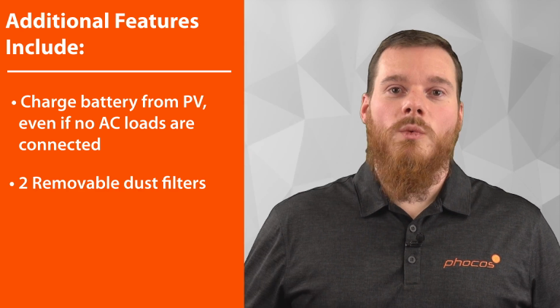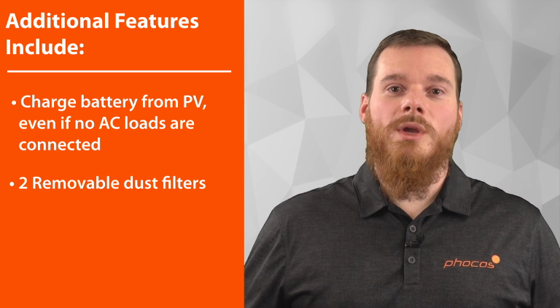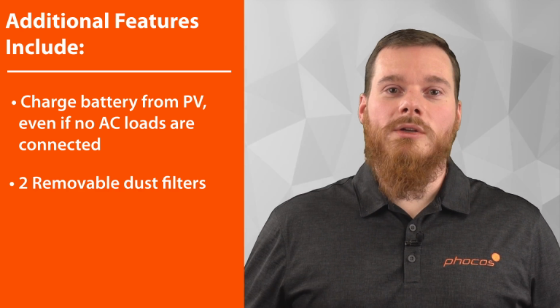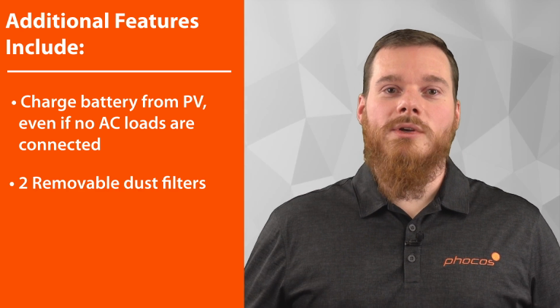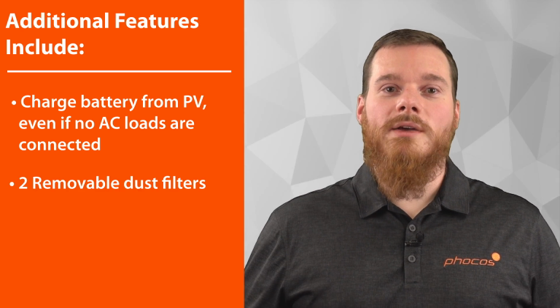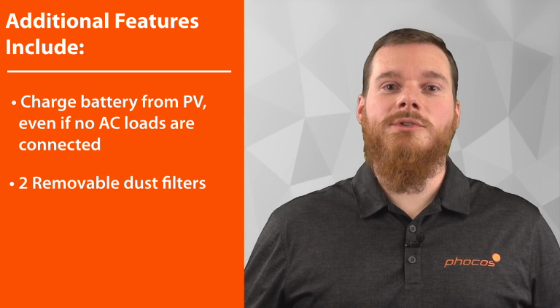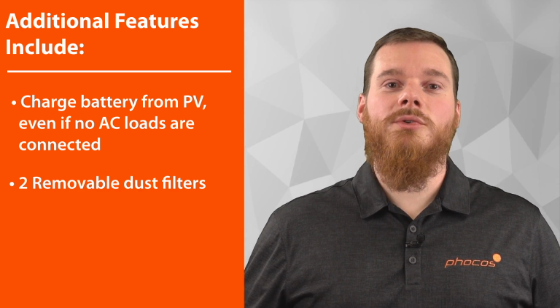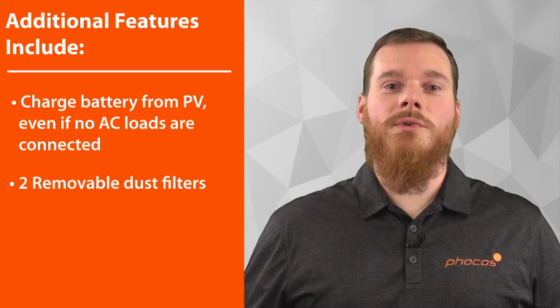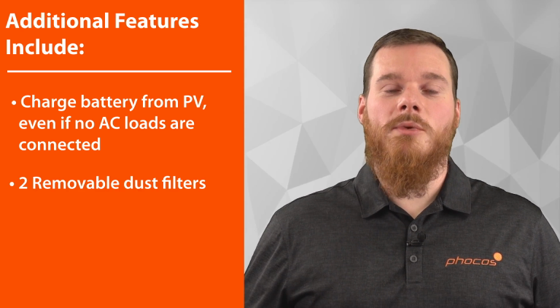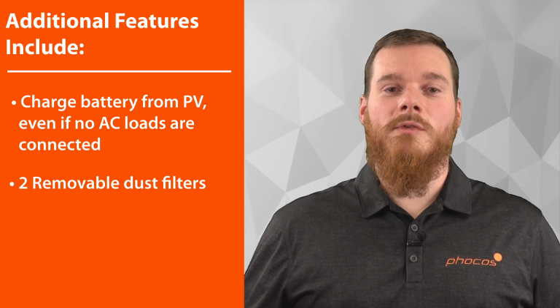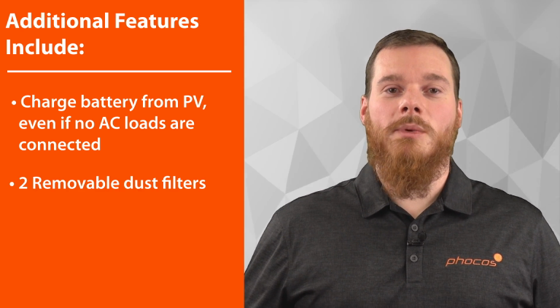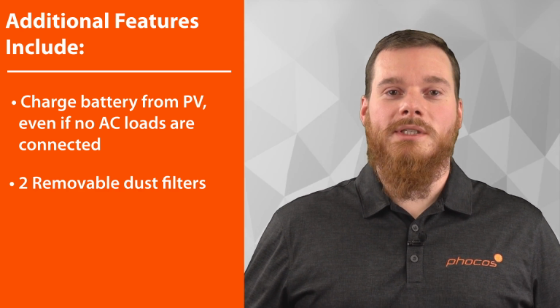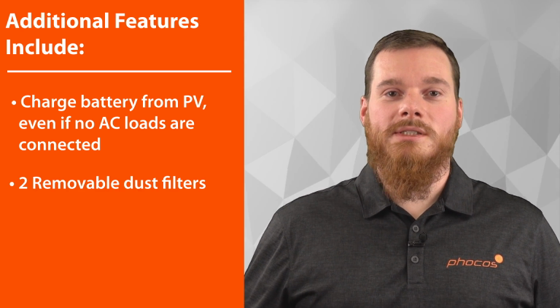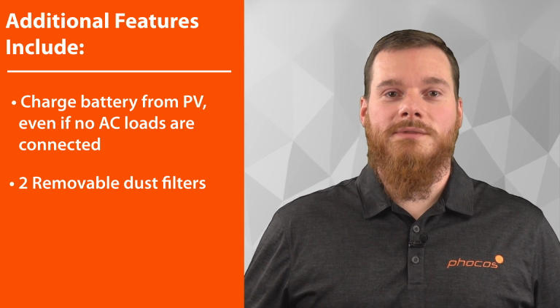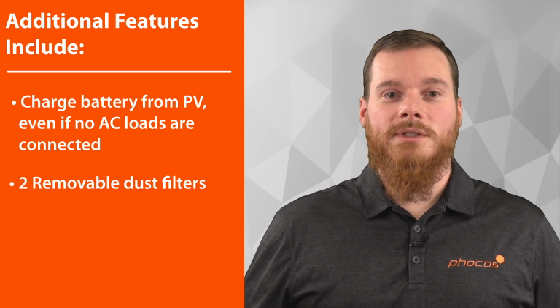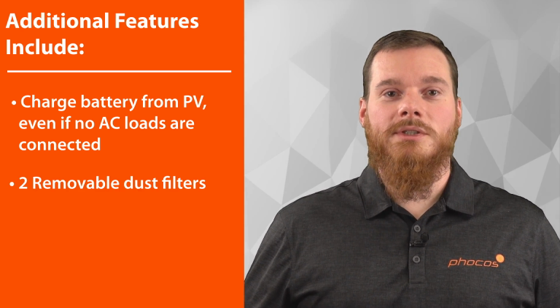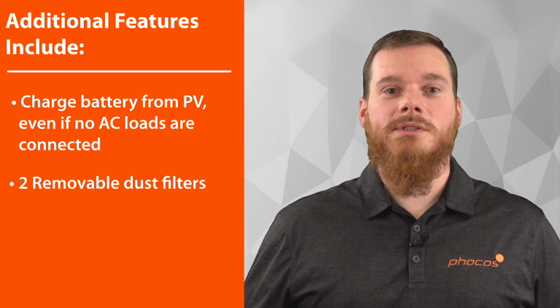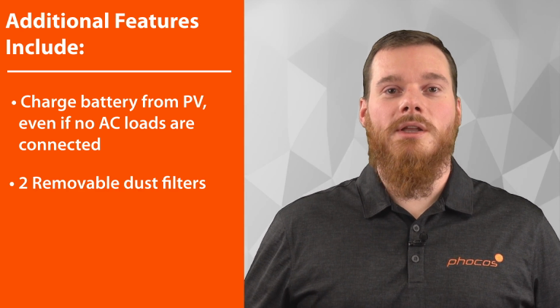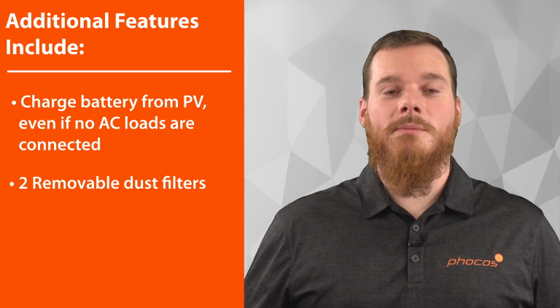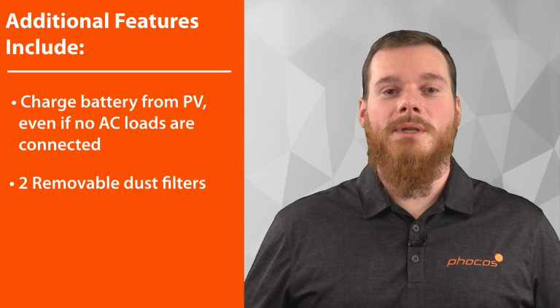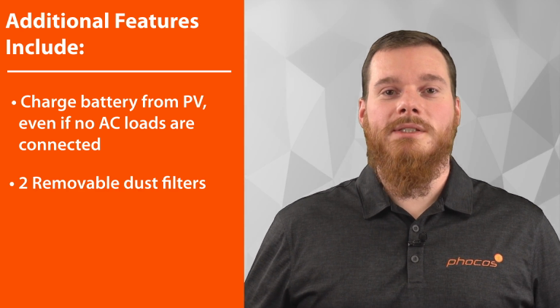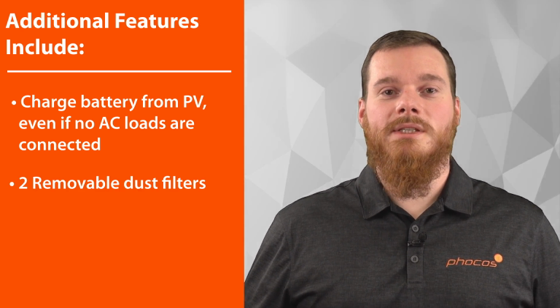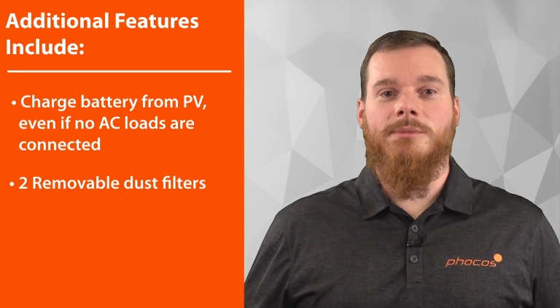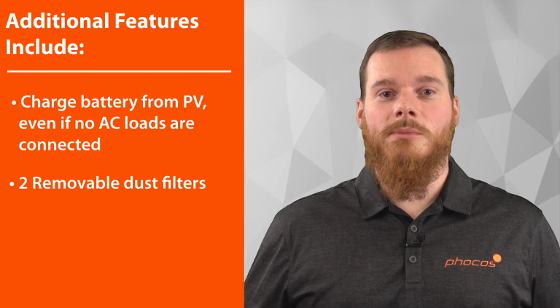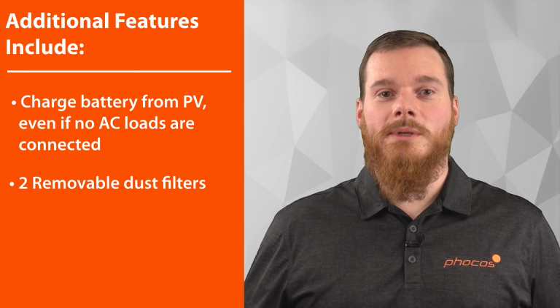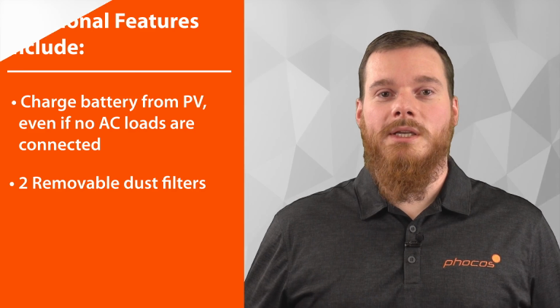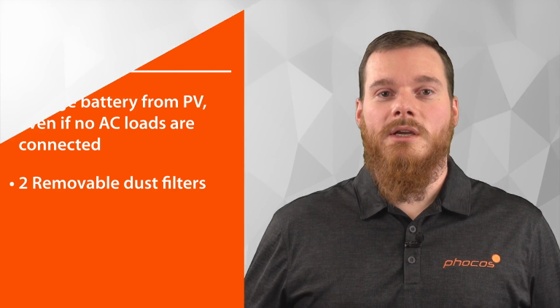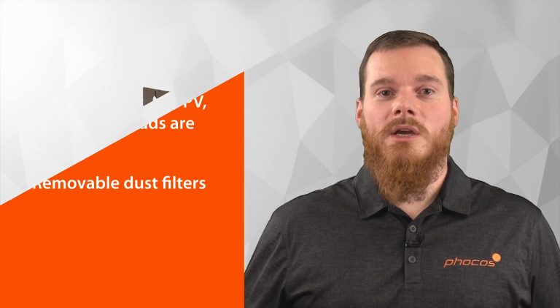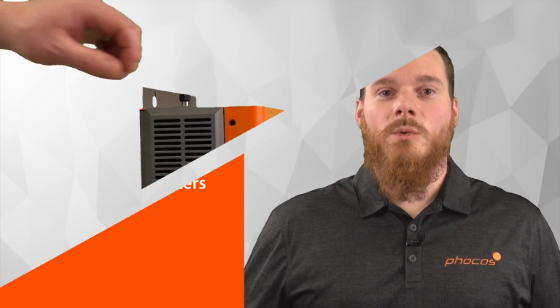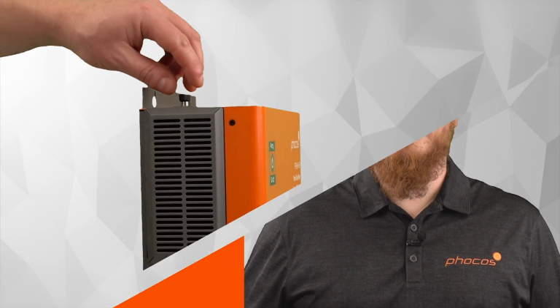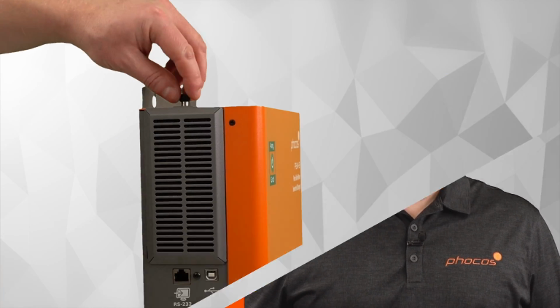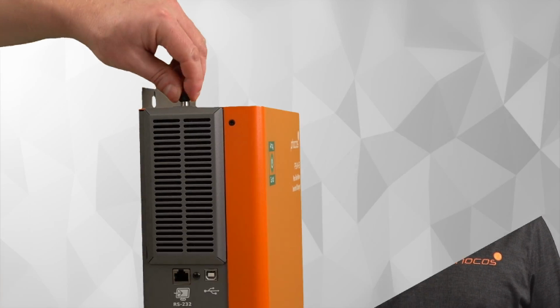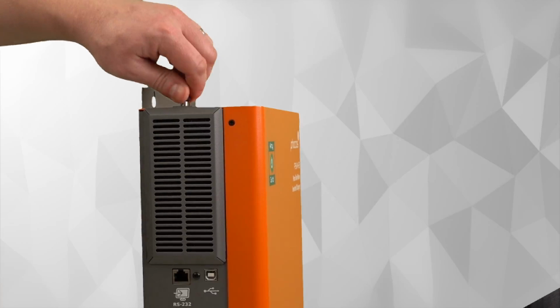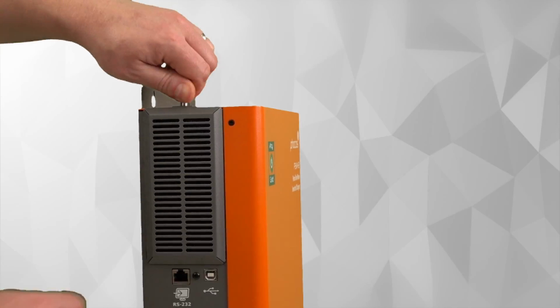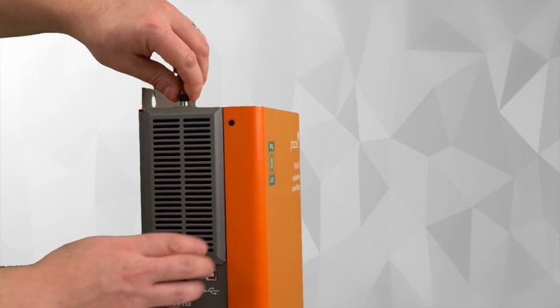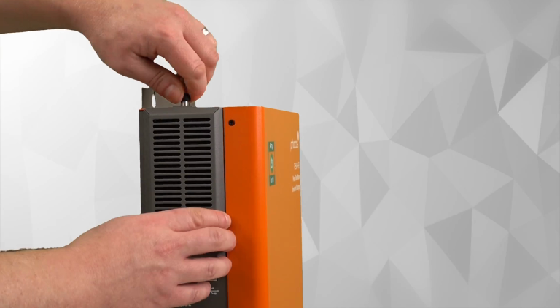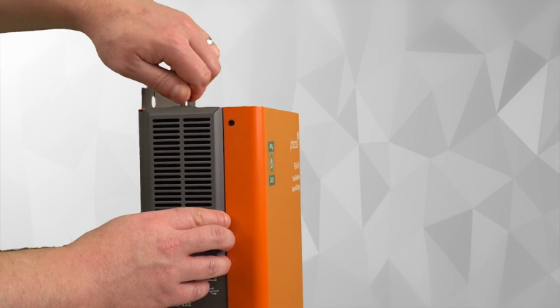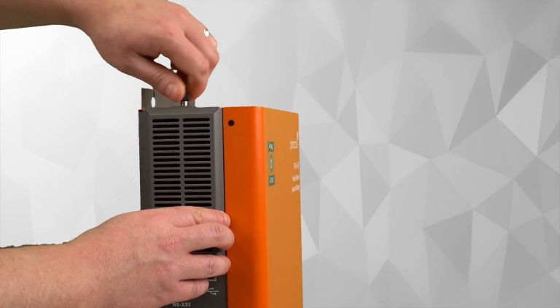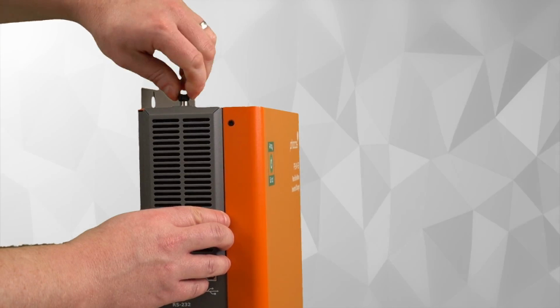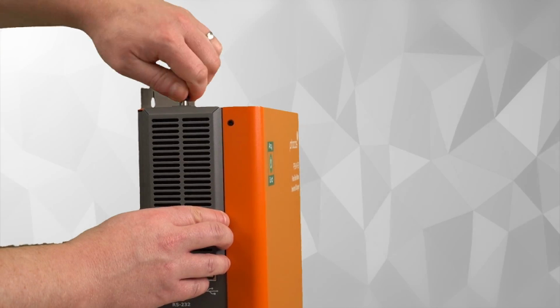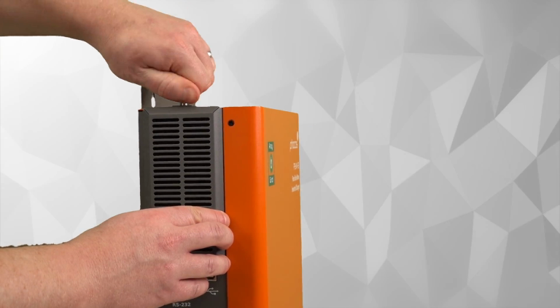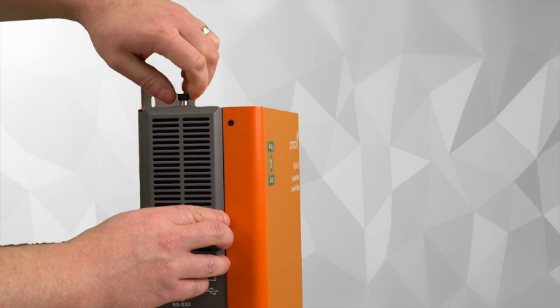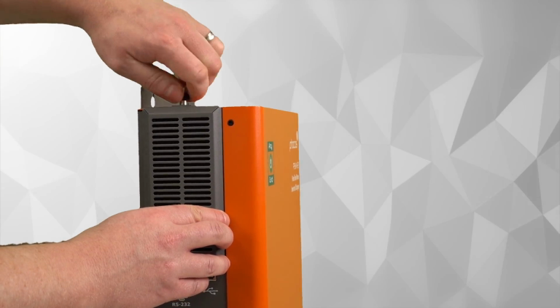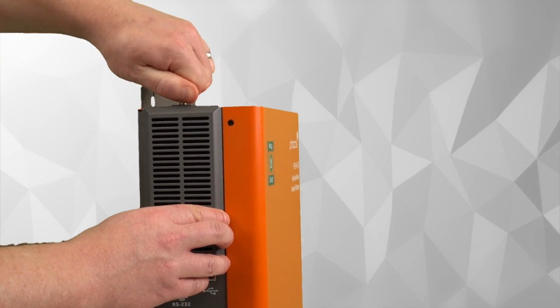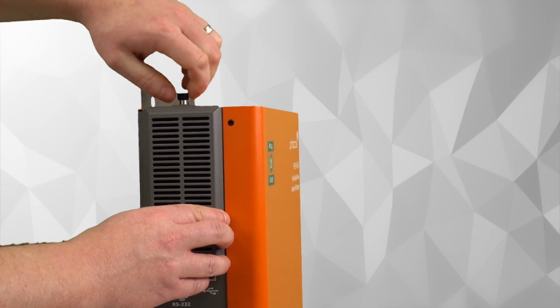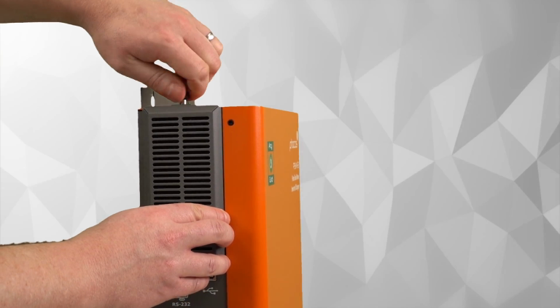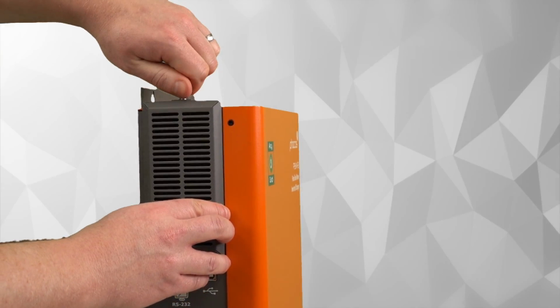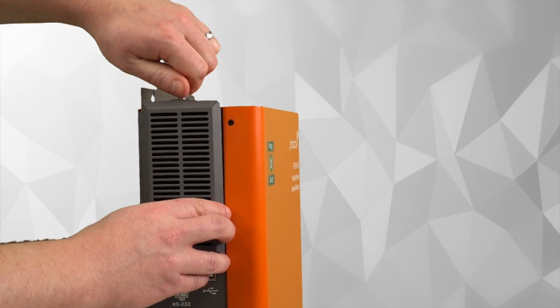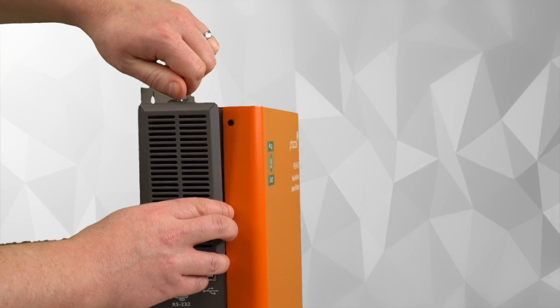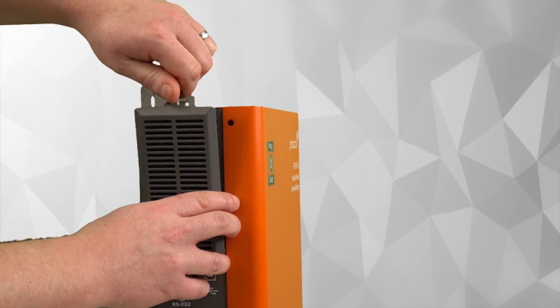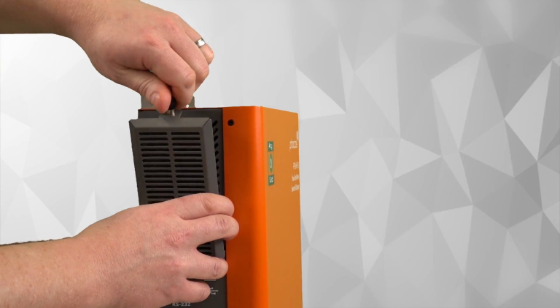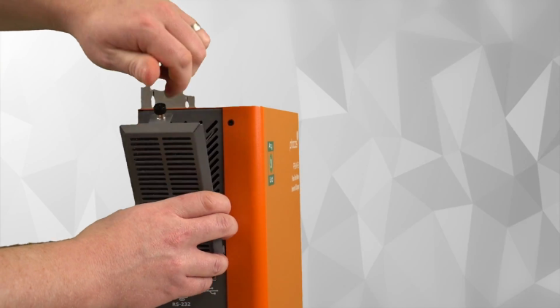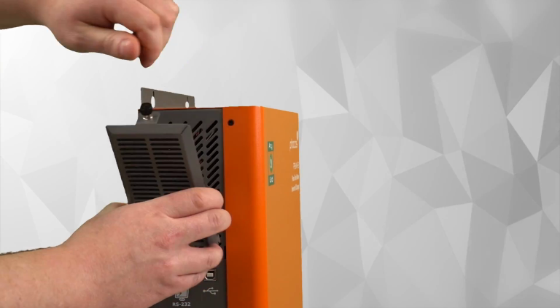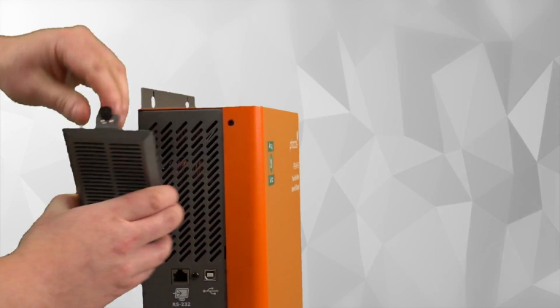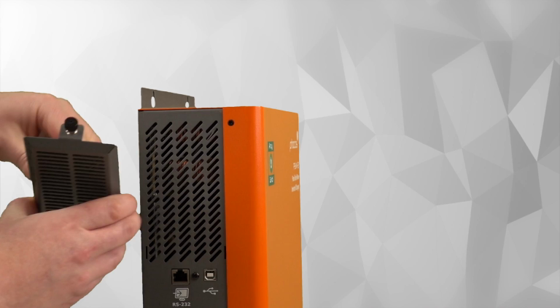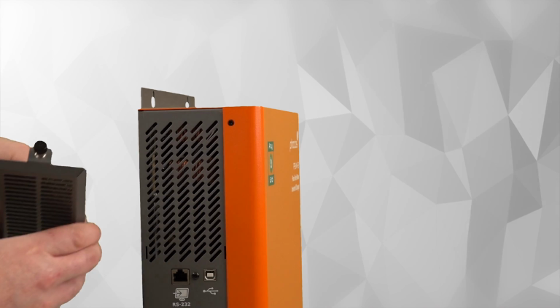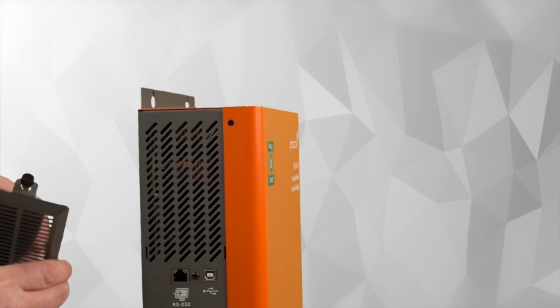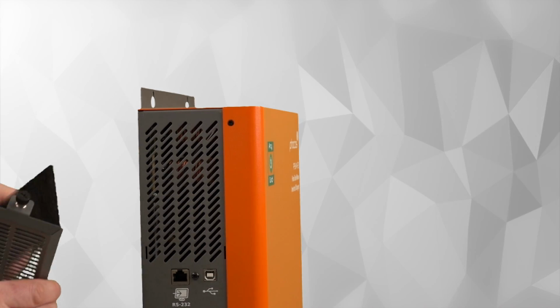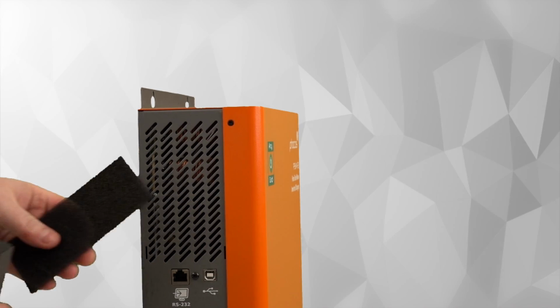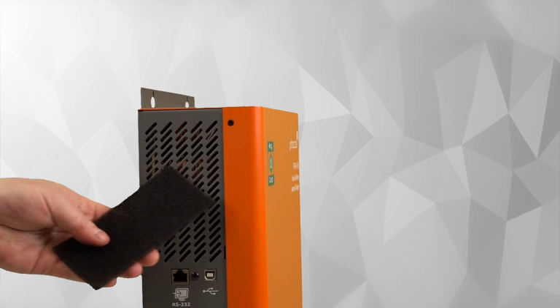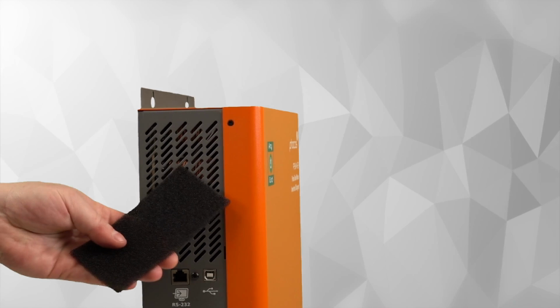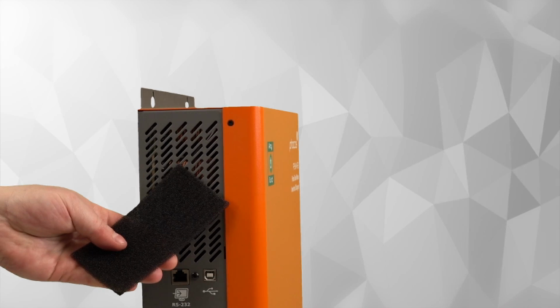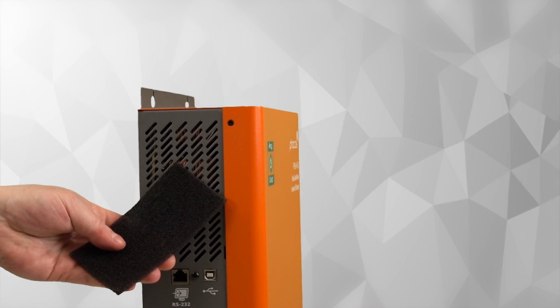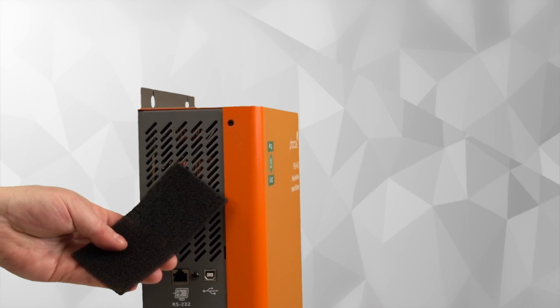We also have two removable dust filters on the PSW-B which are easily removed with a thumb screw each and can be washed out under running water.